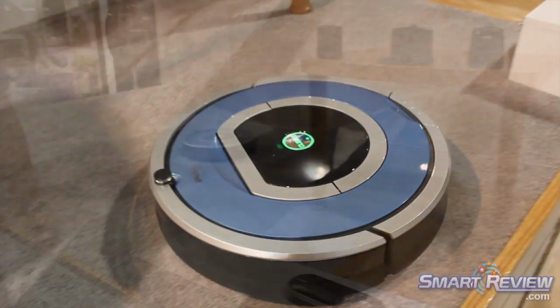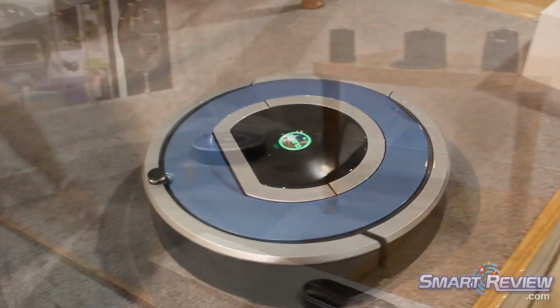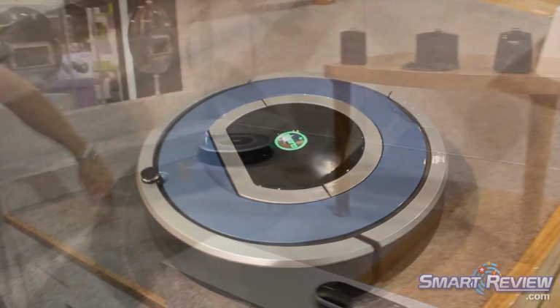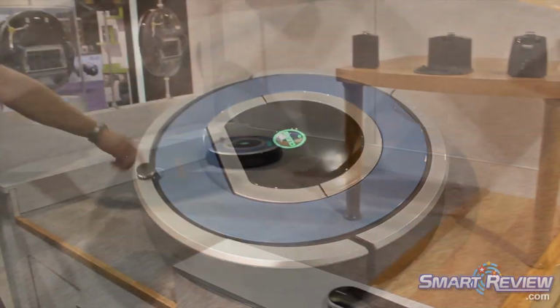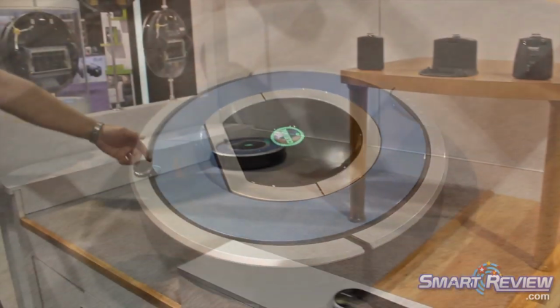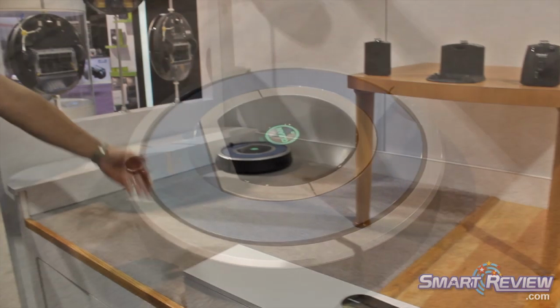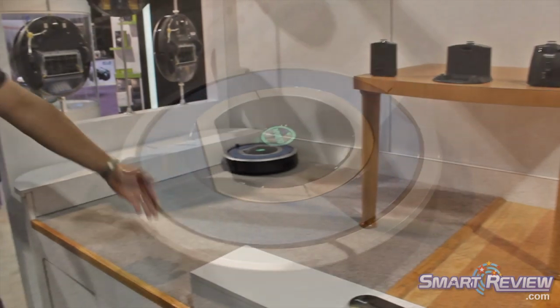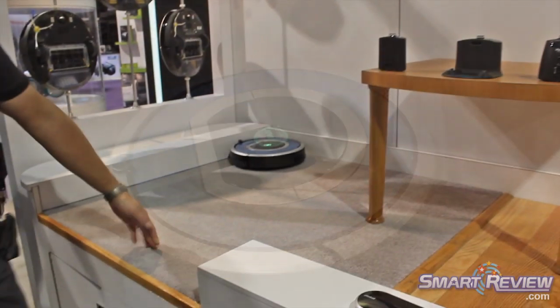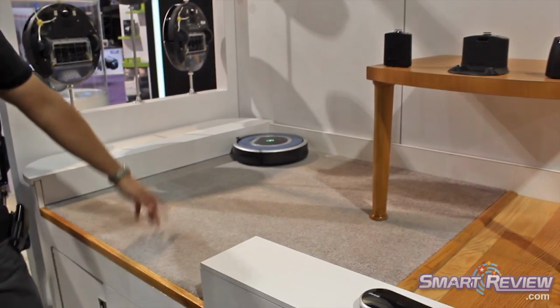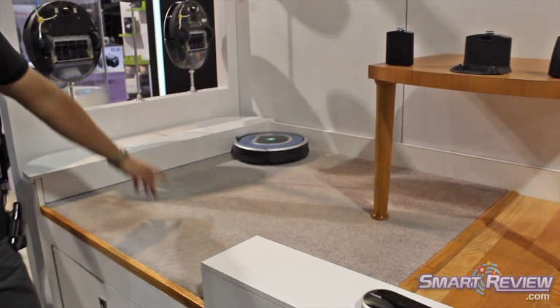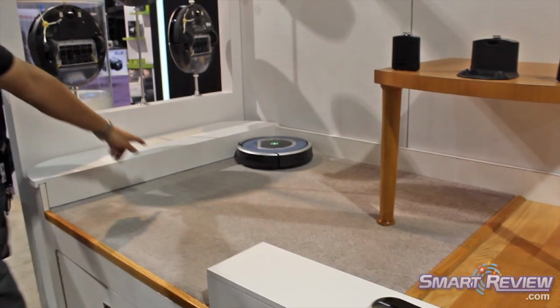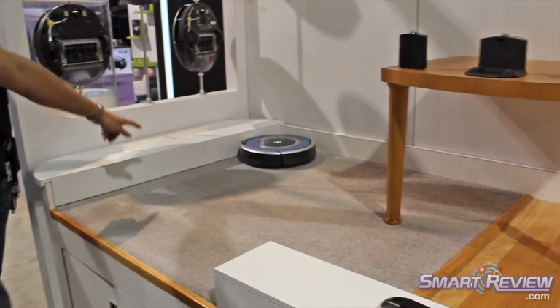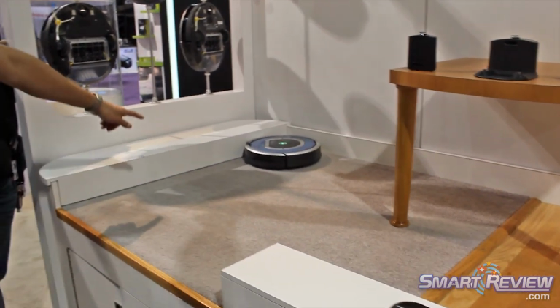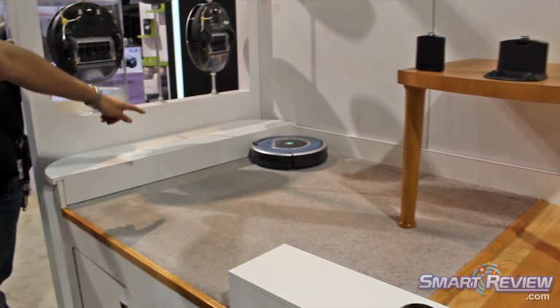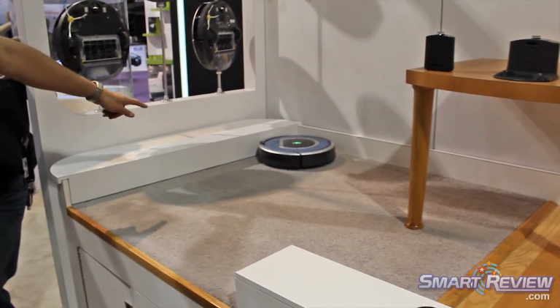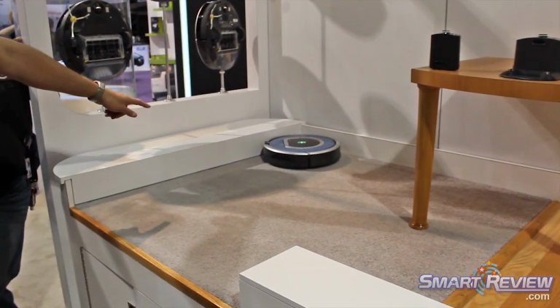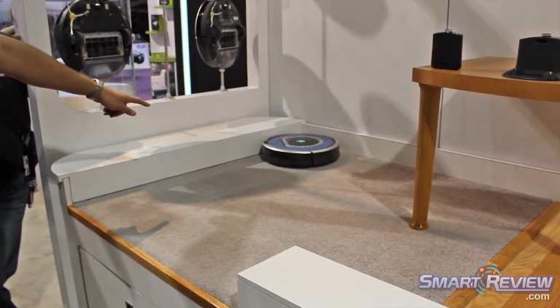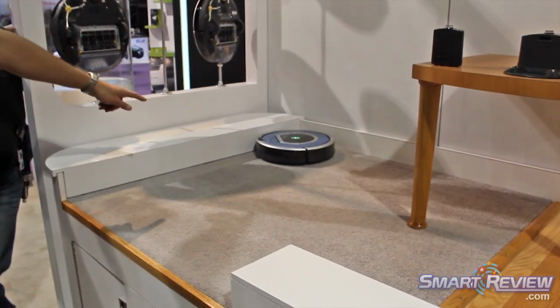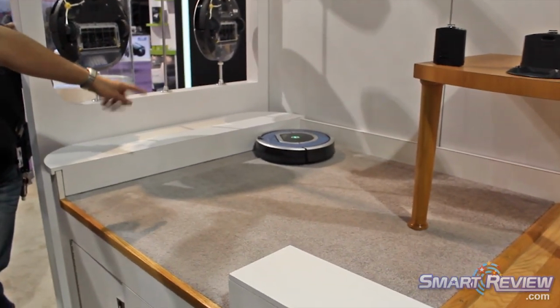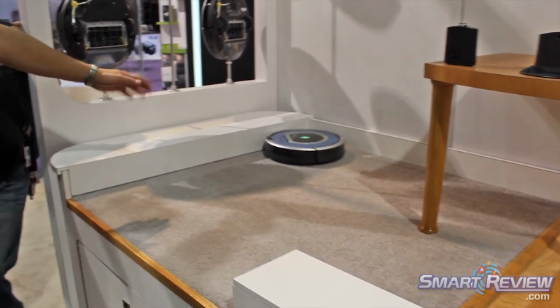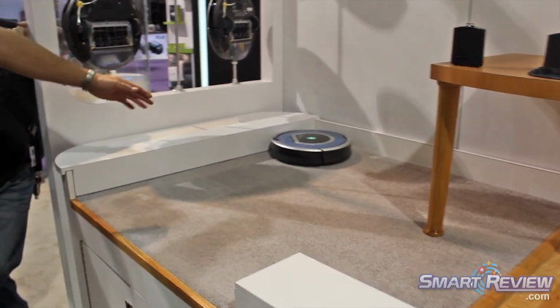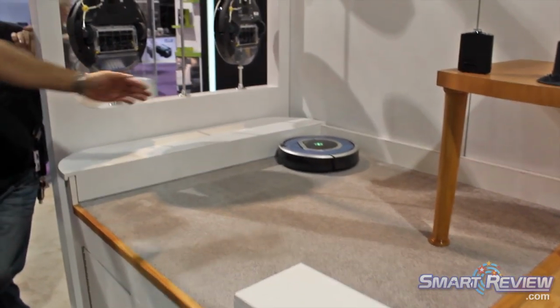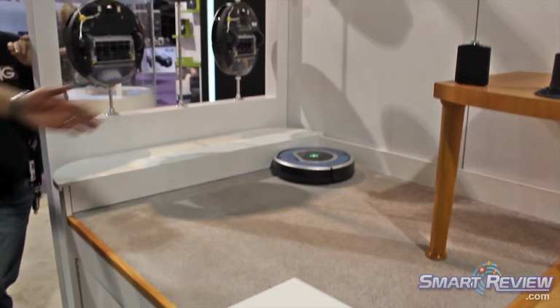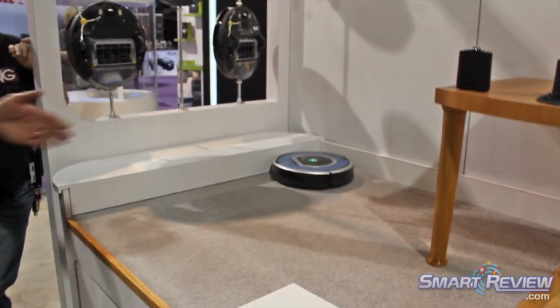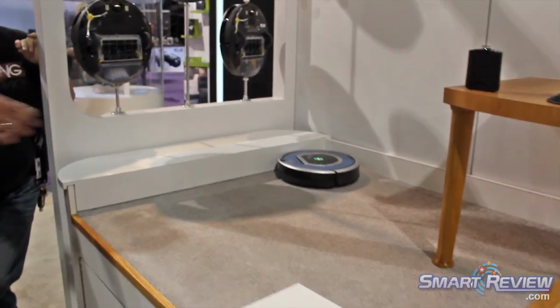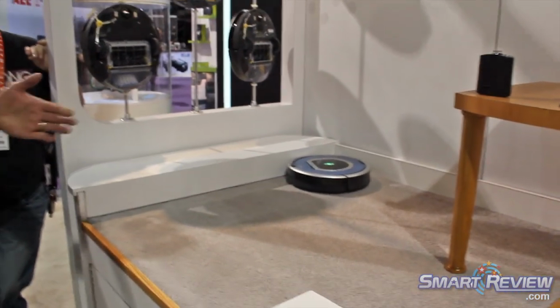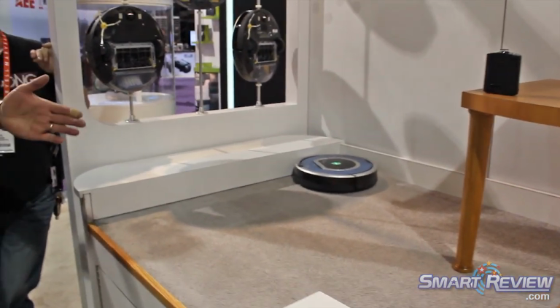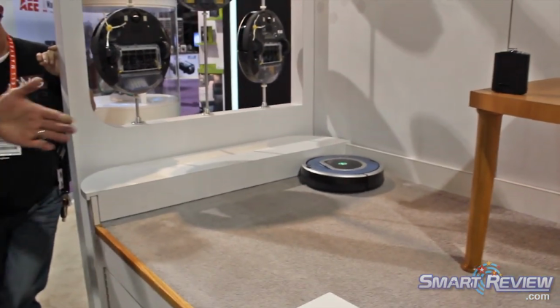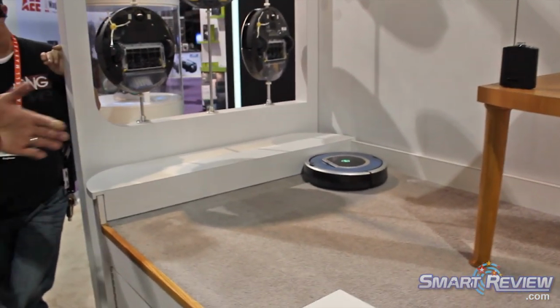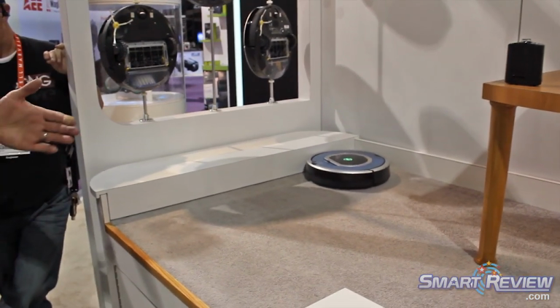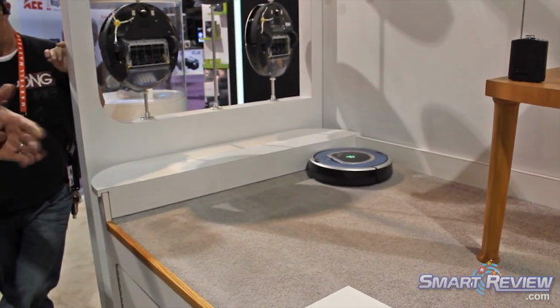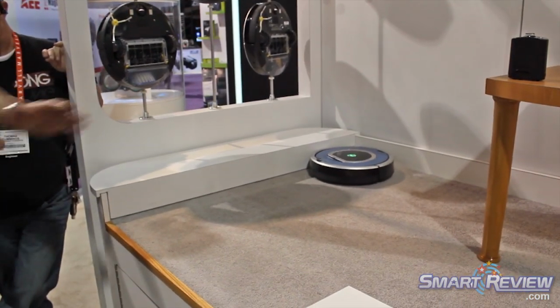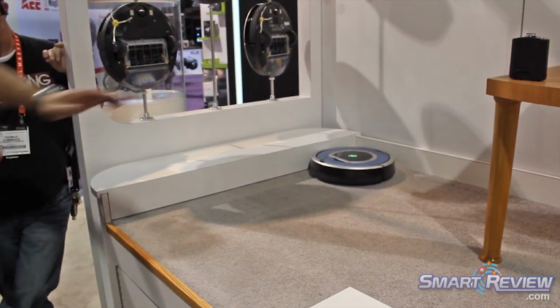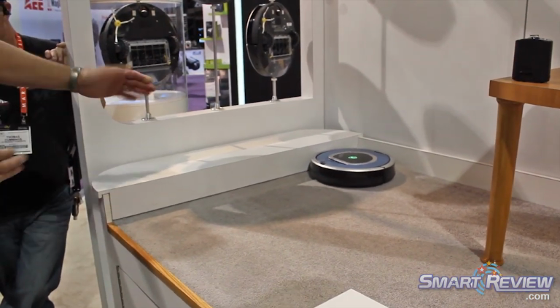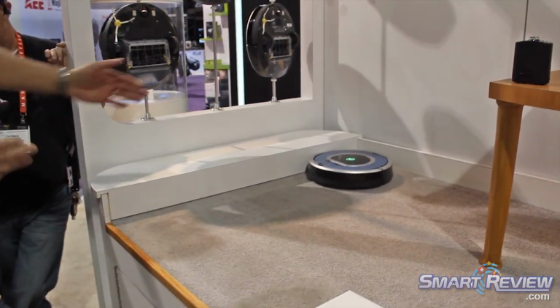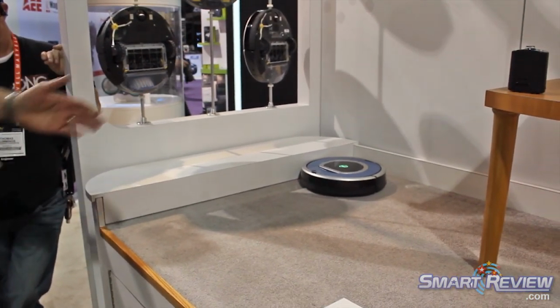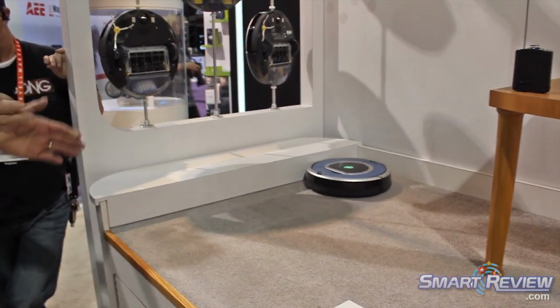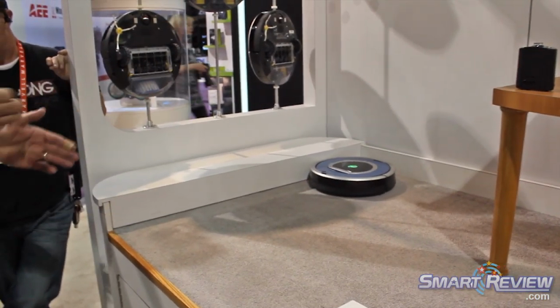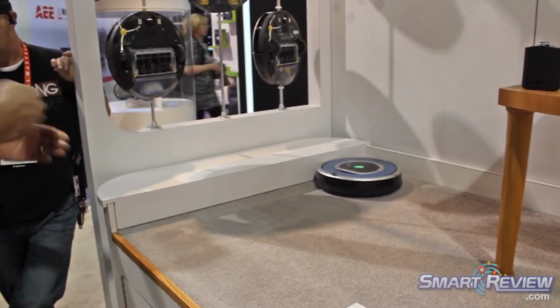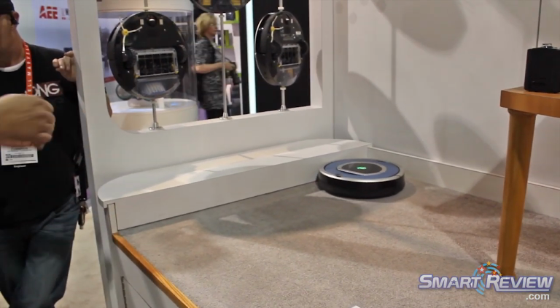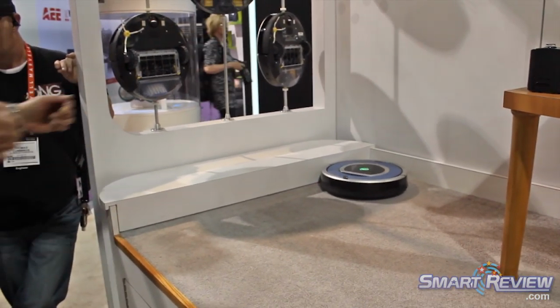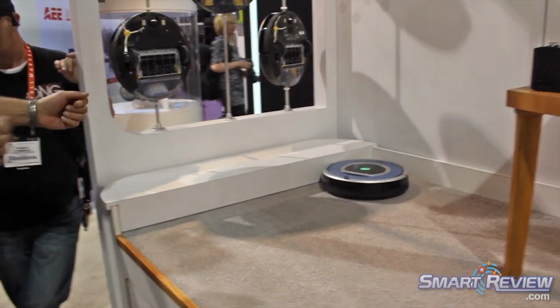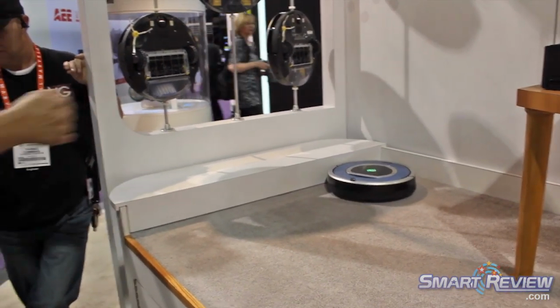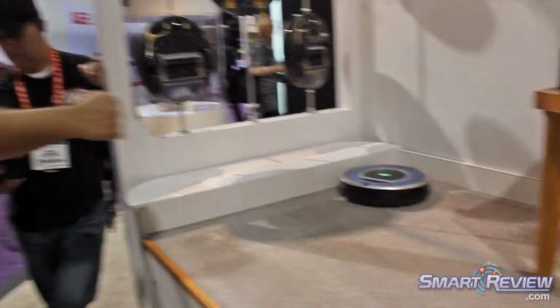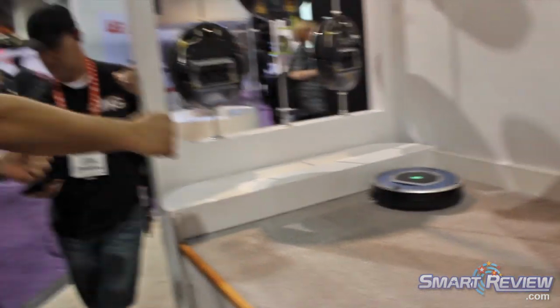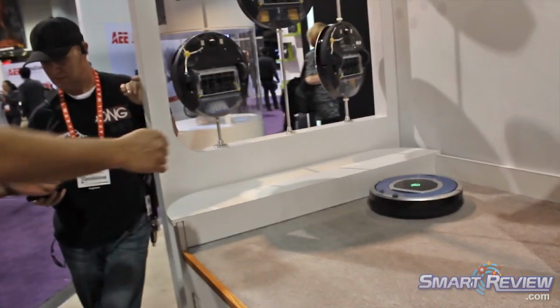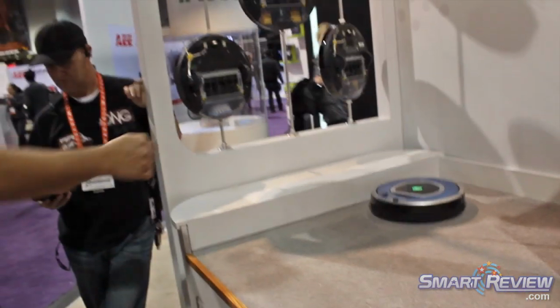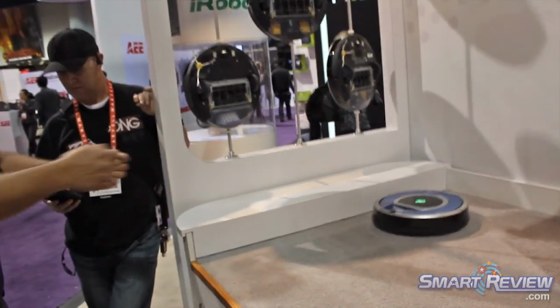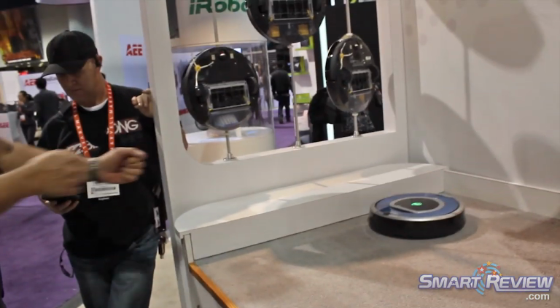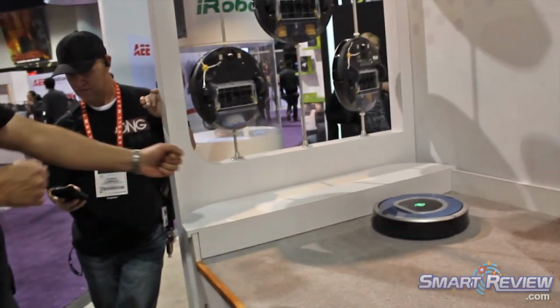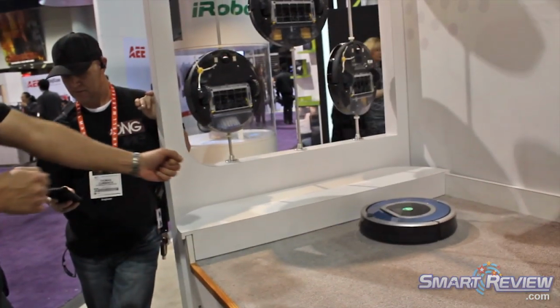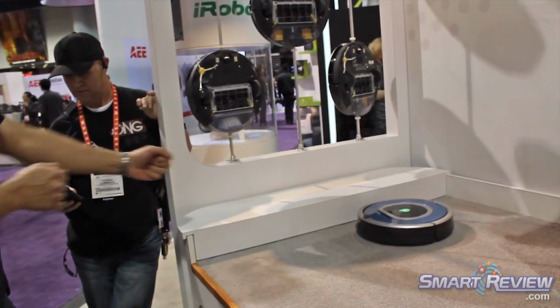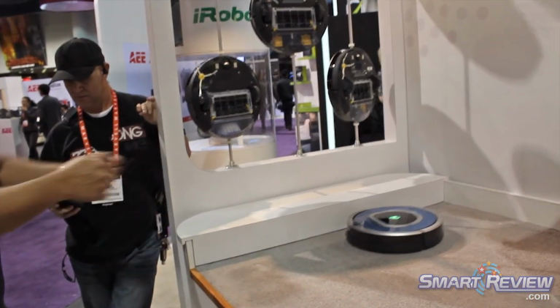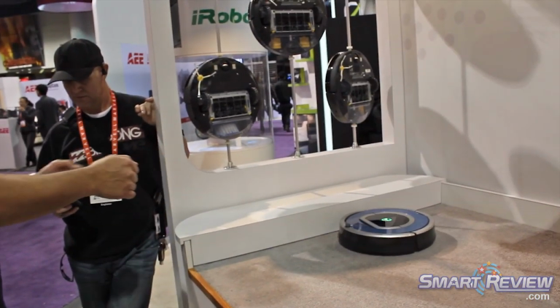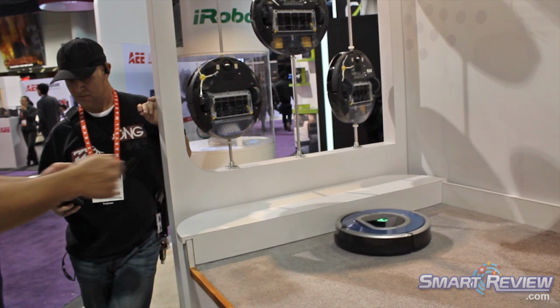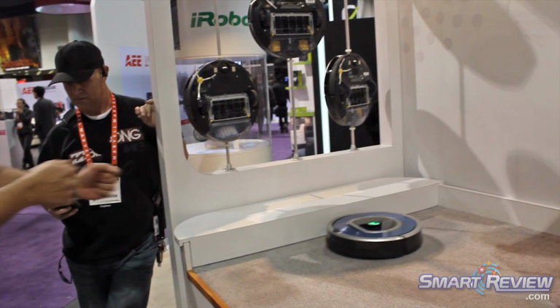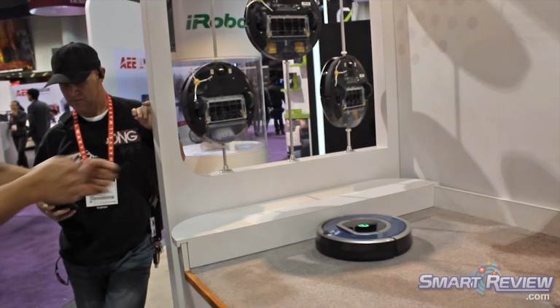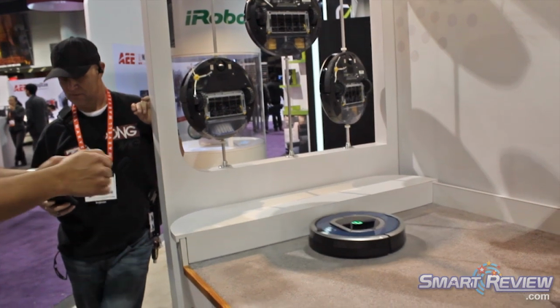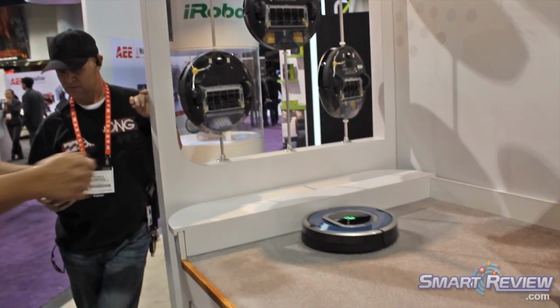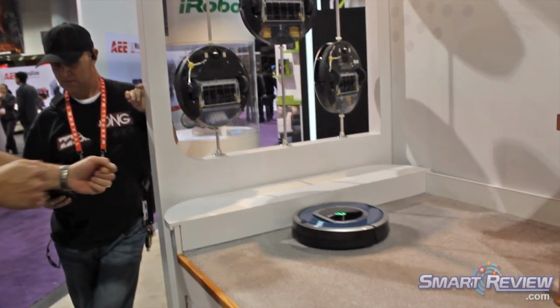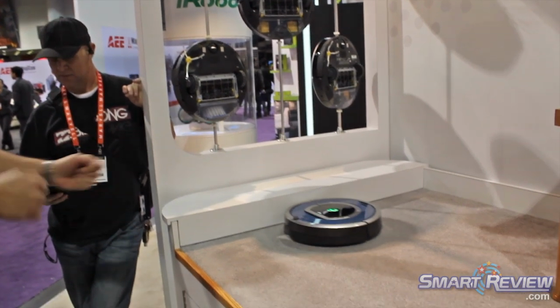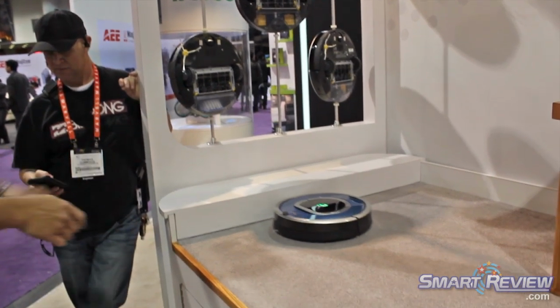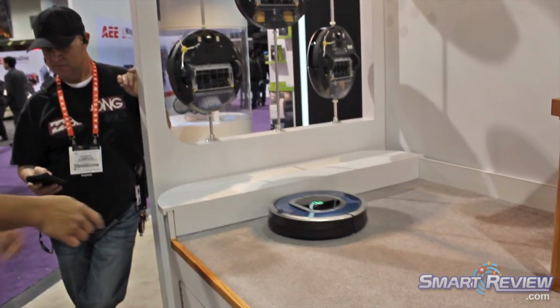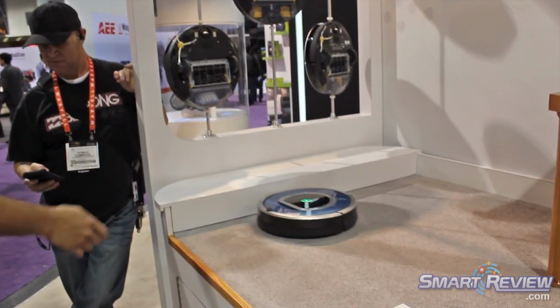And then it hits walls. He knows it's on the edge, see? Tap, tap, tap — and then it's going to hug the edge, turn and hug the edge, hug the edge.